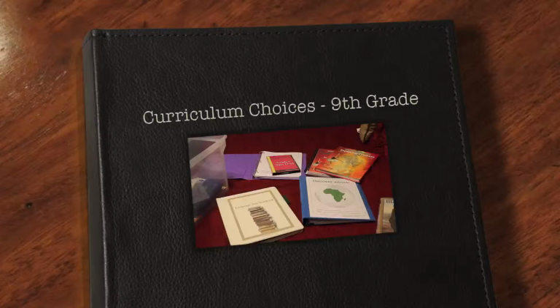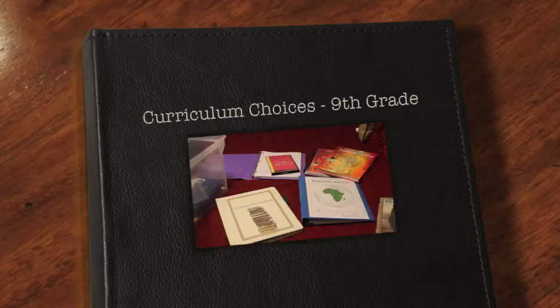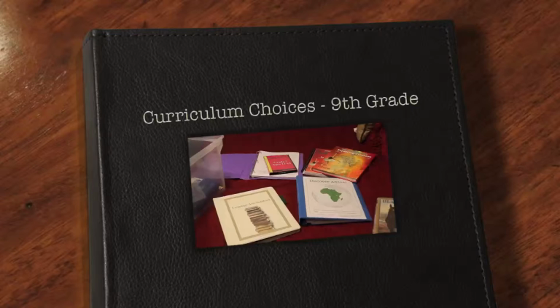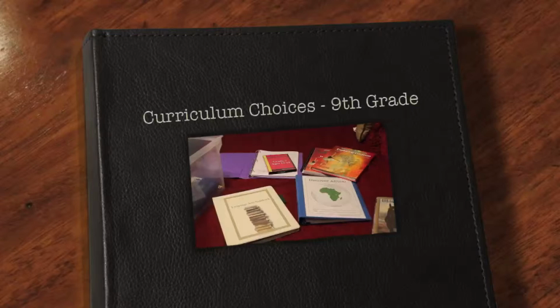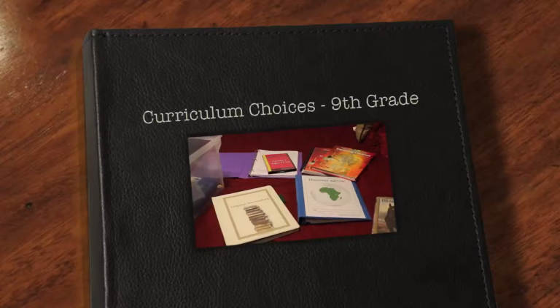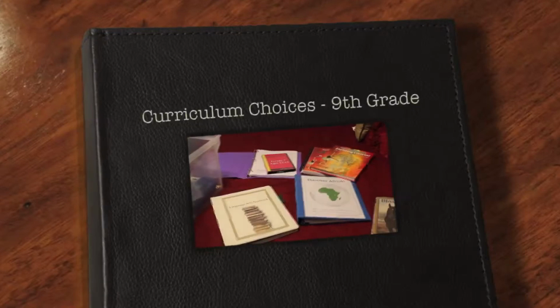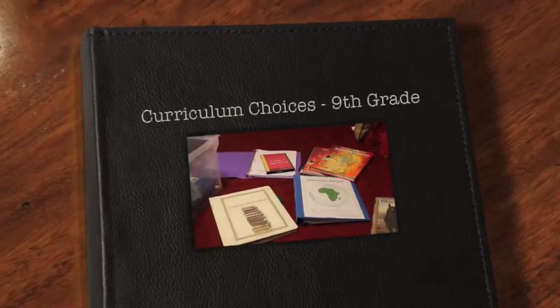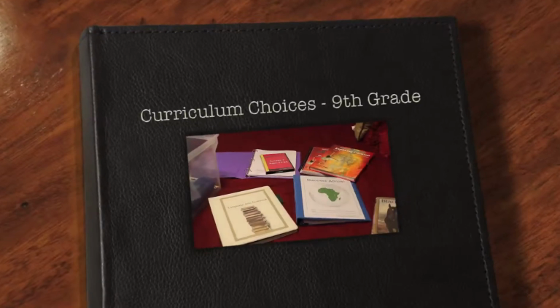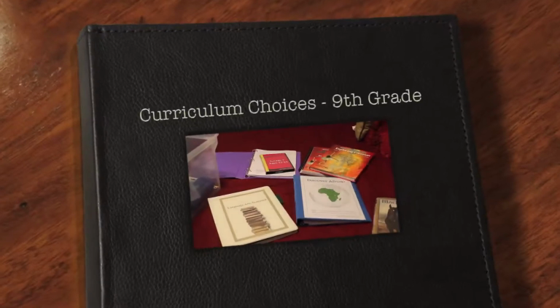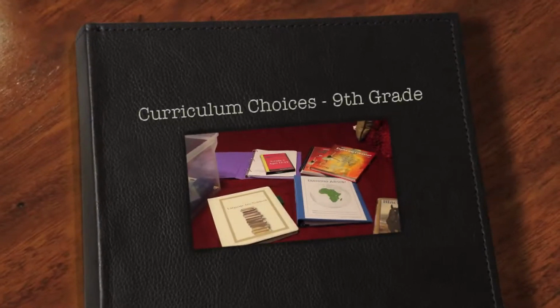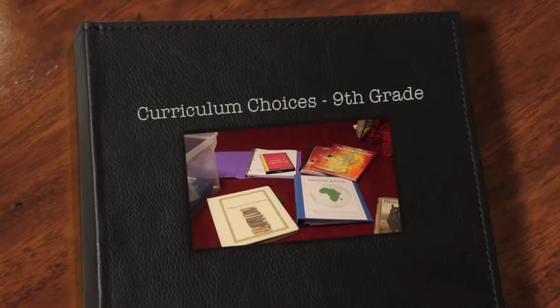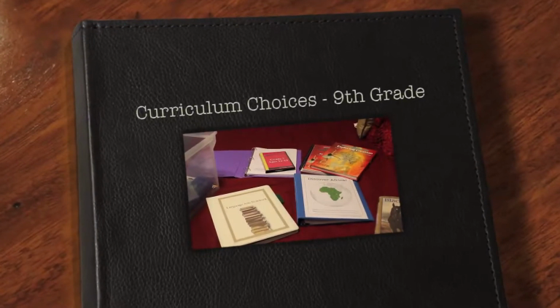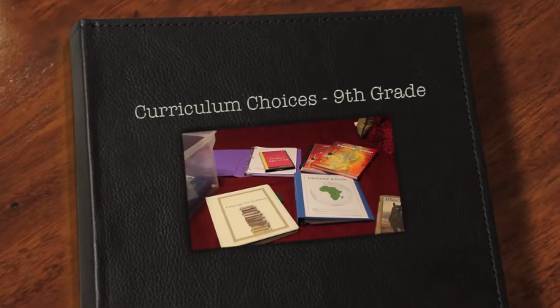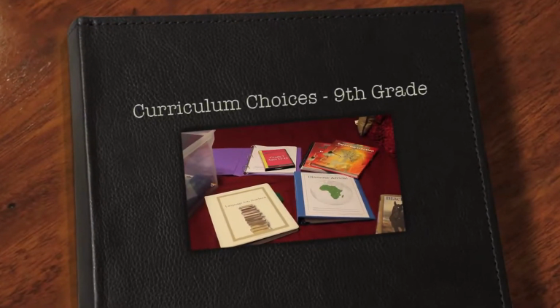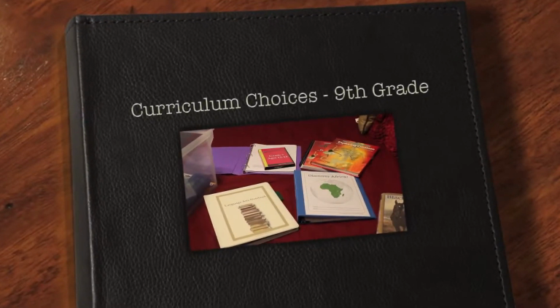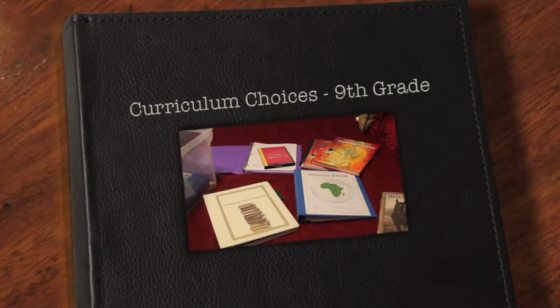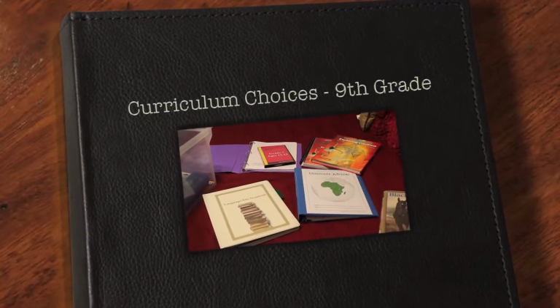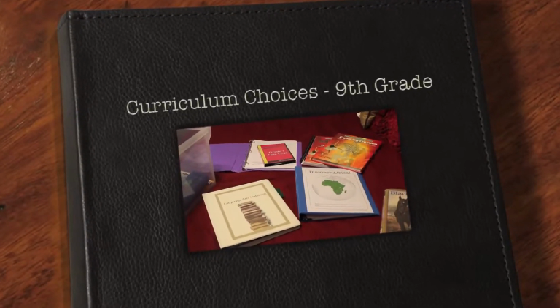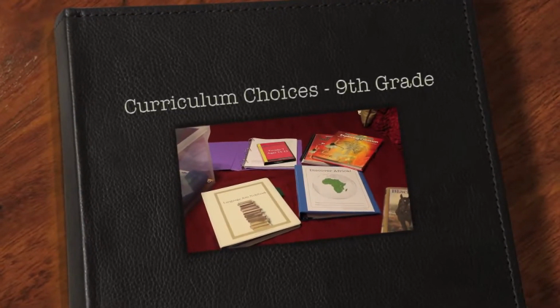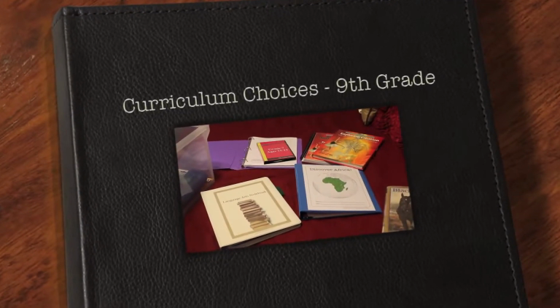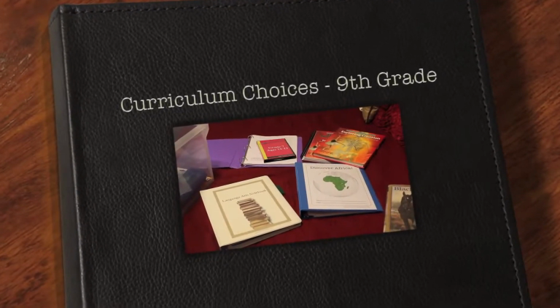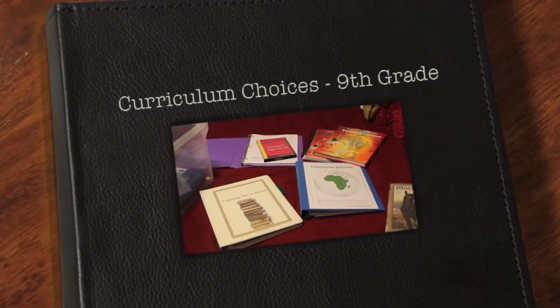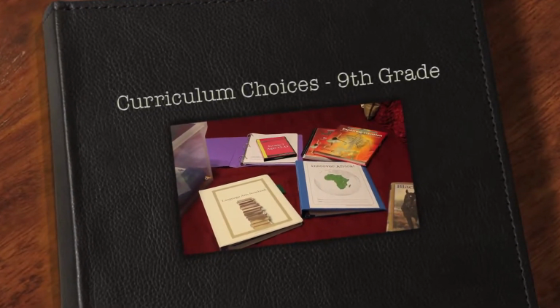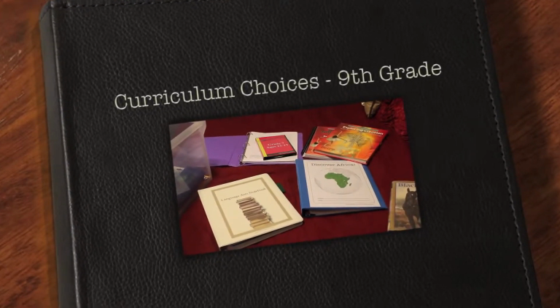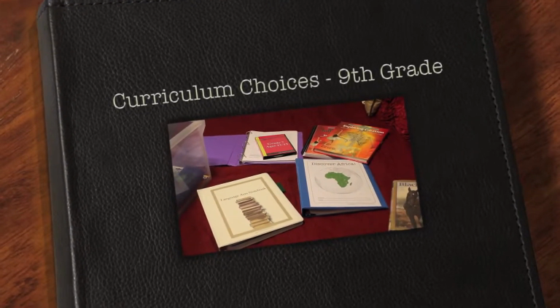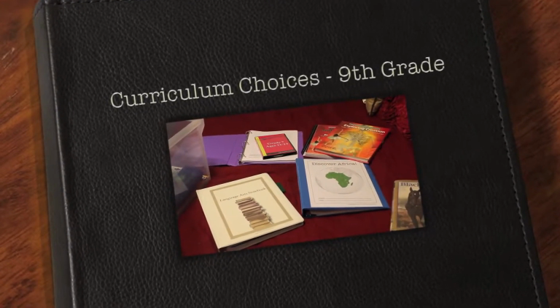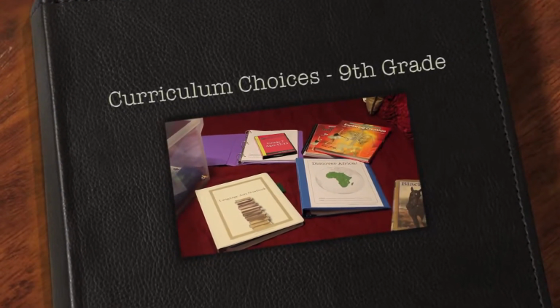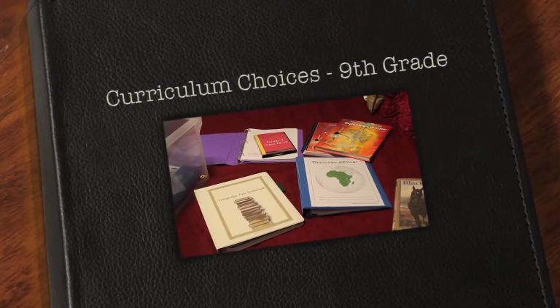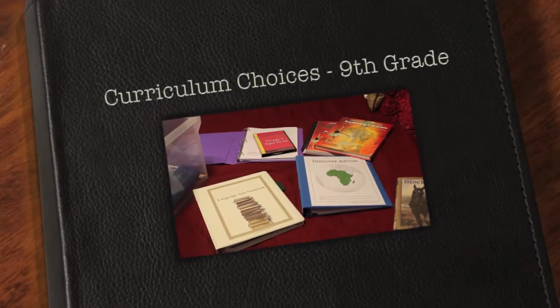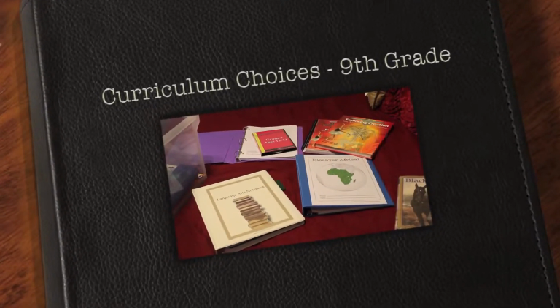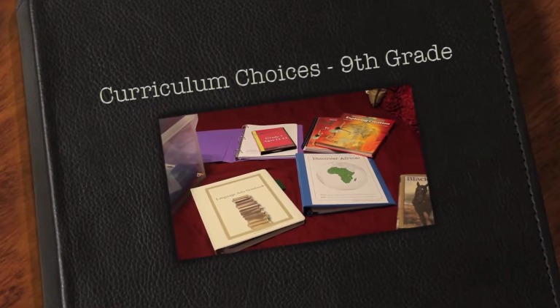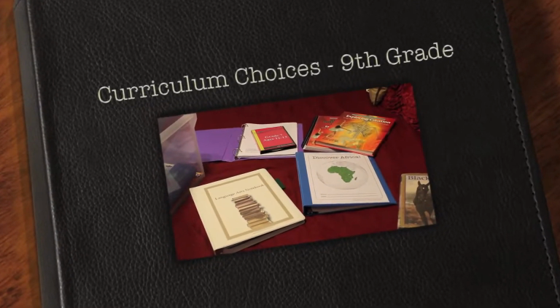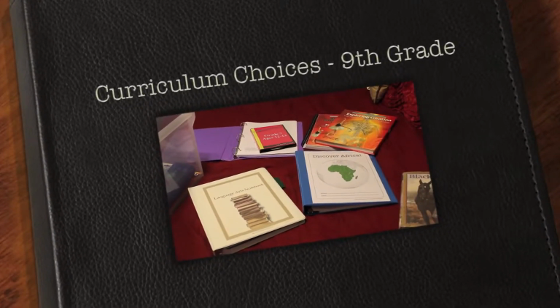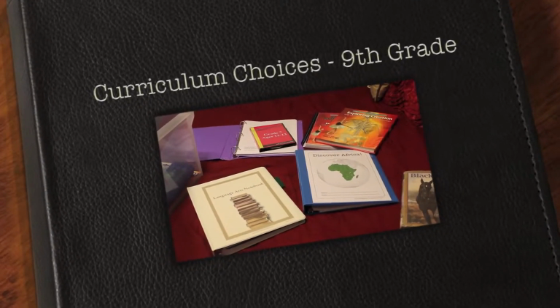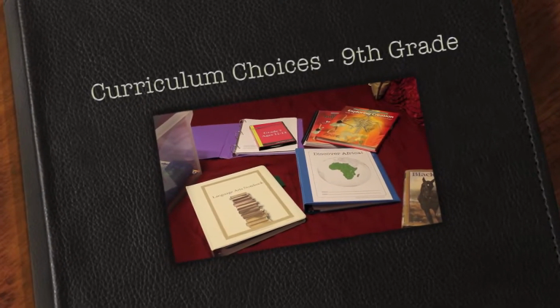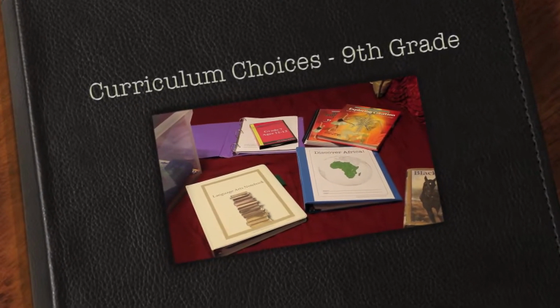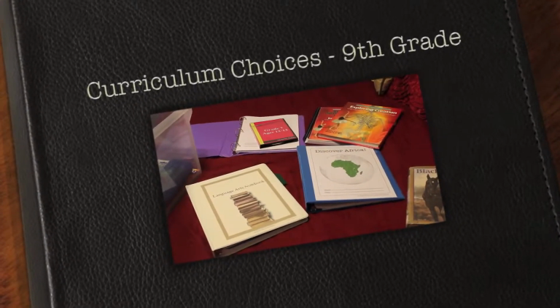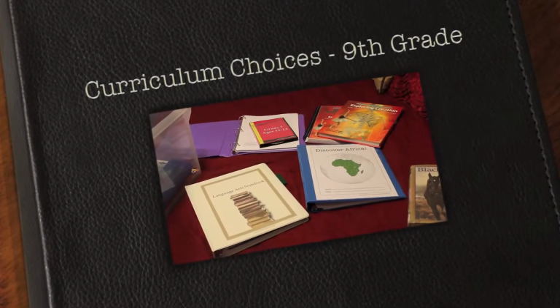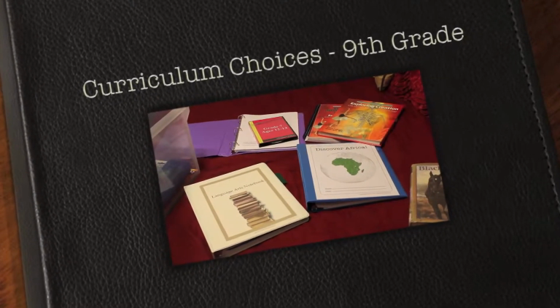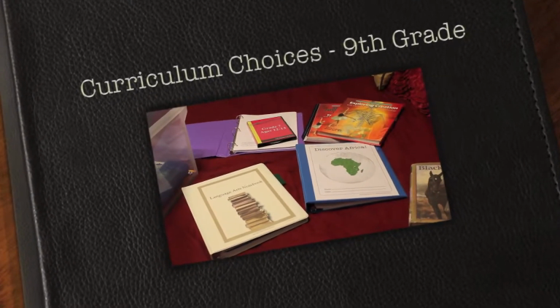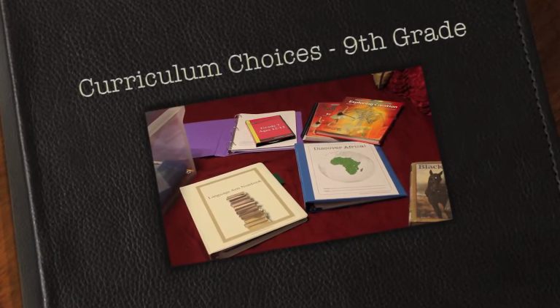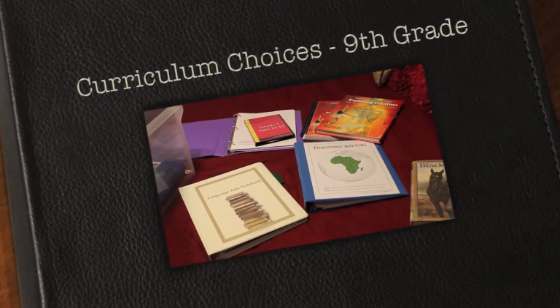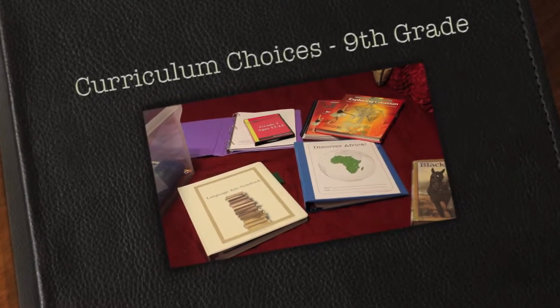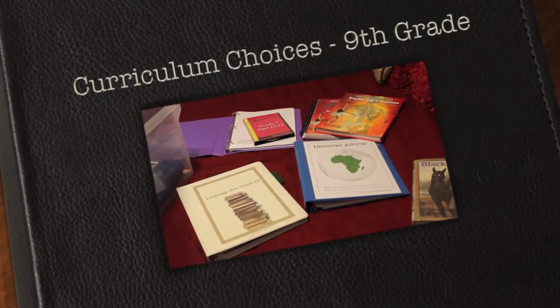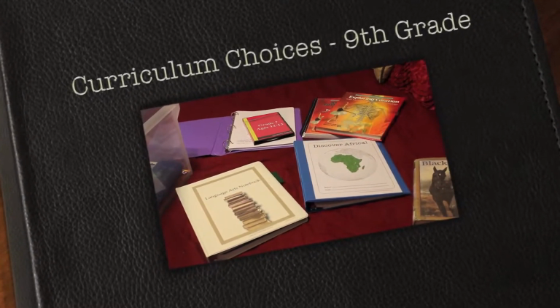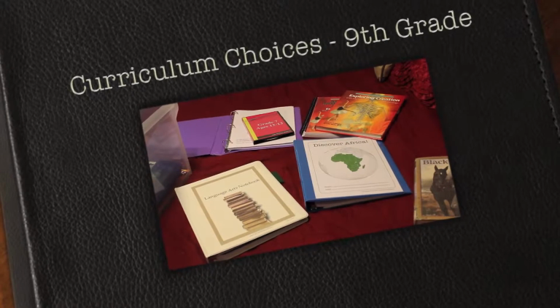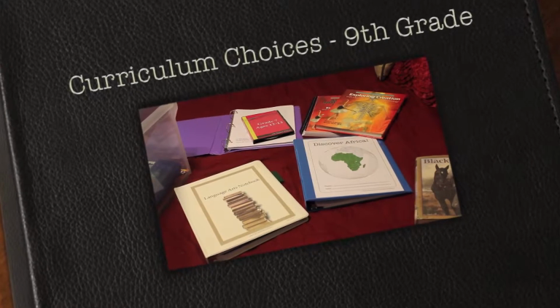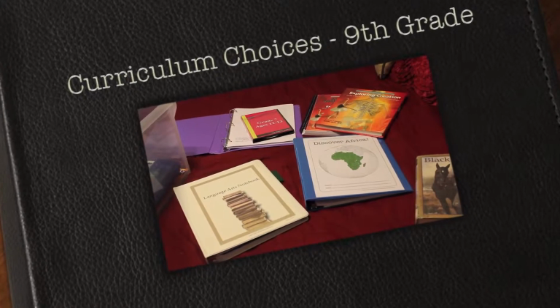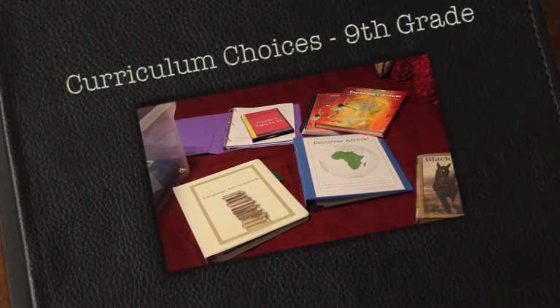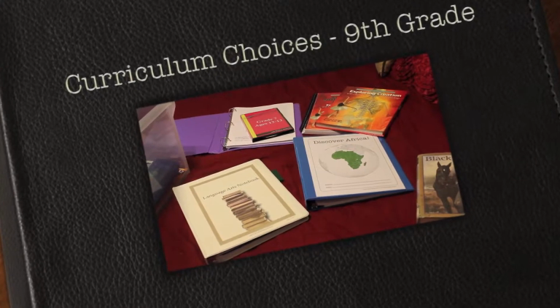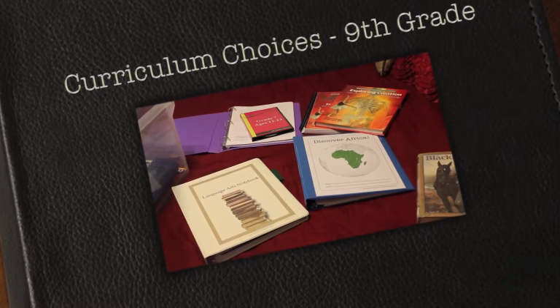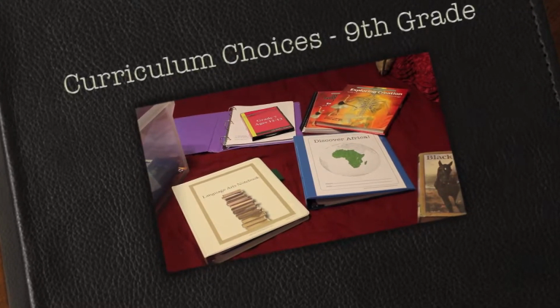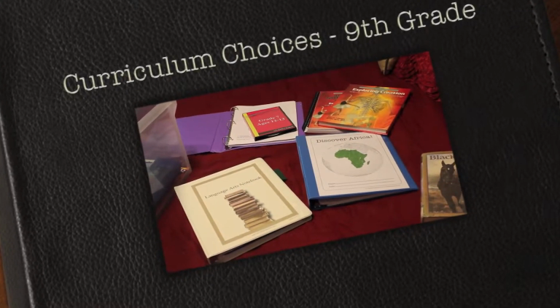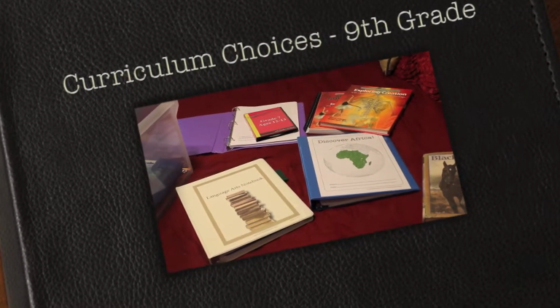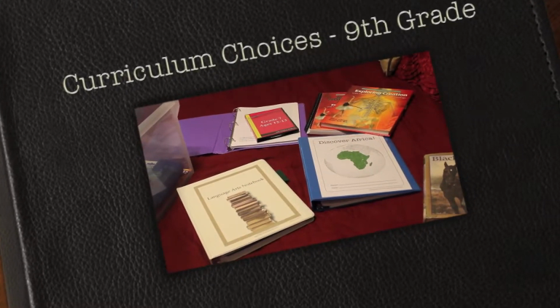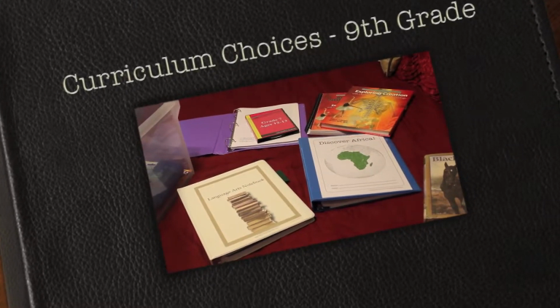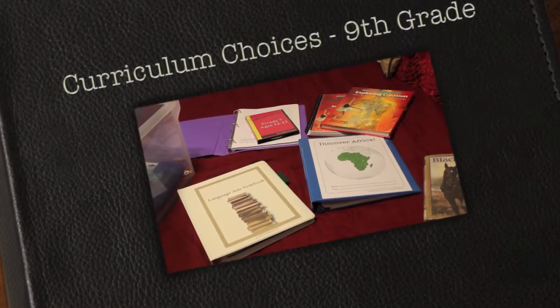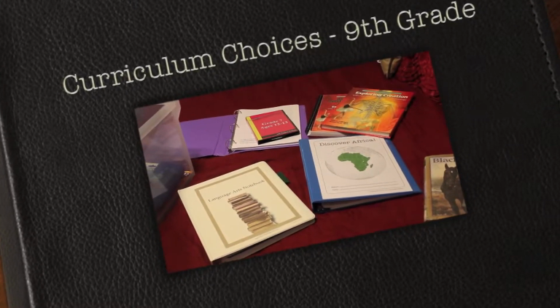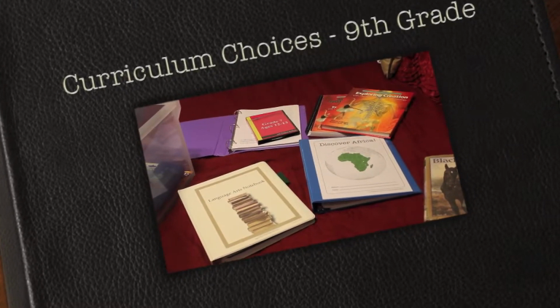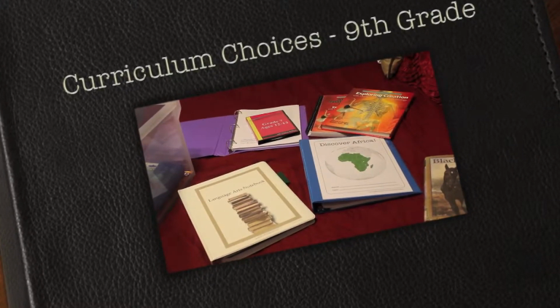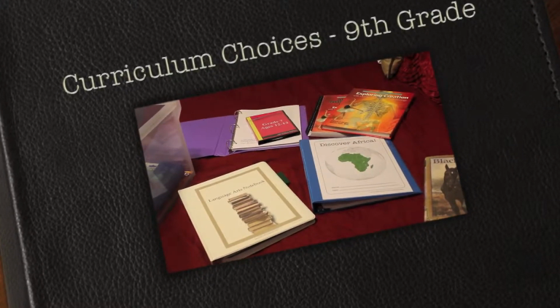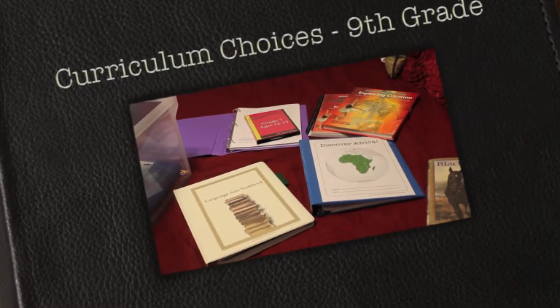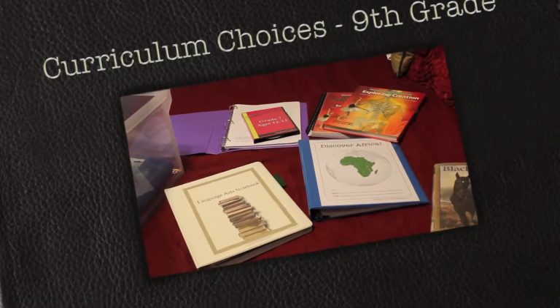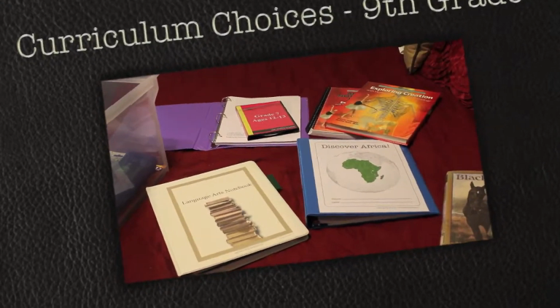Hi guys, this is Mystiqua. I'm back with my 9th grader's curriculum choices. I'm going to start and just jump right in.